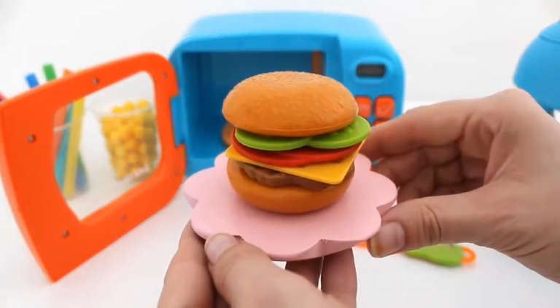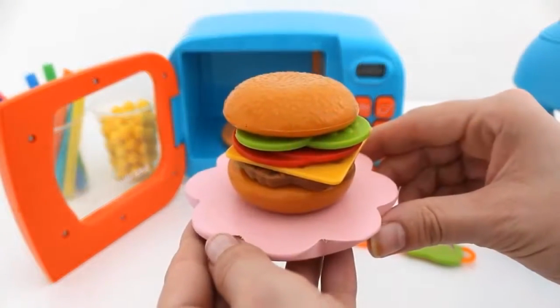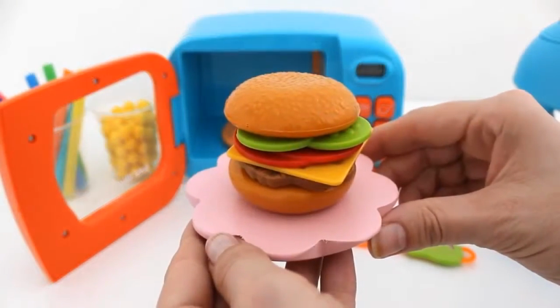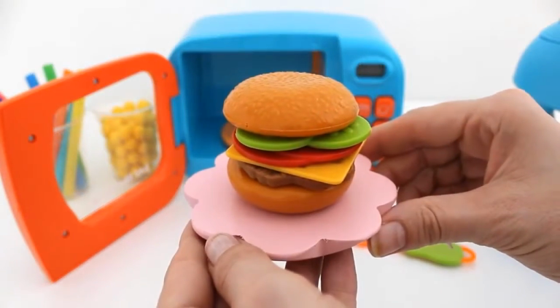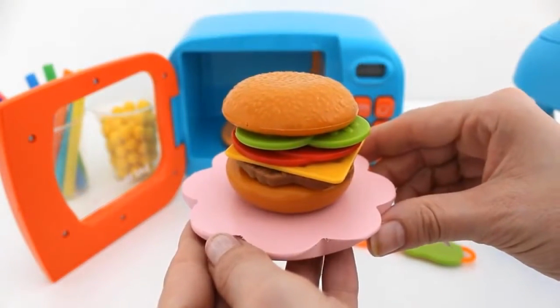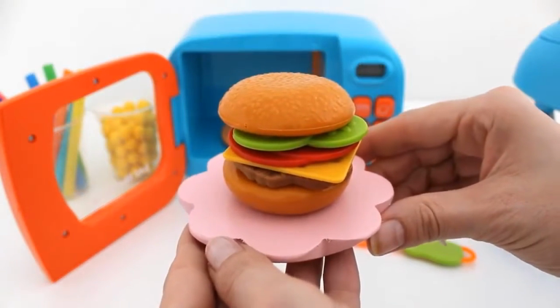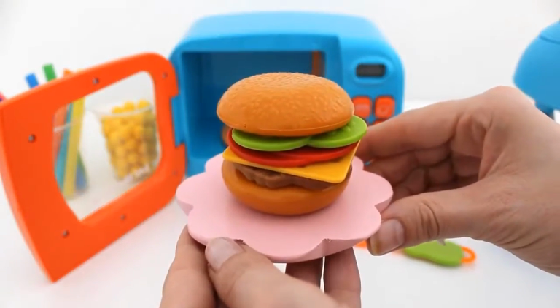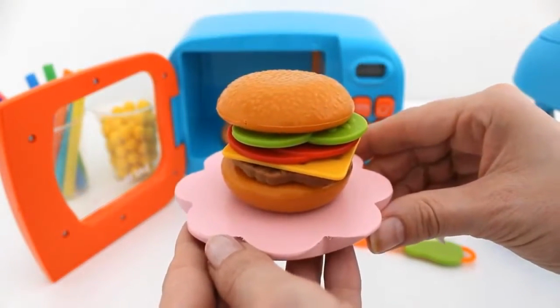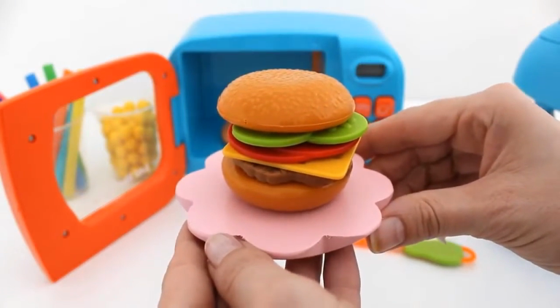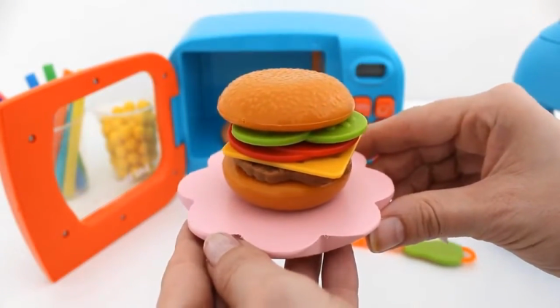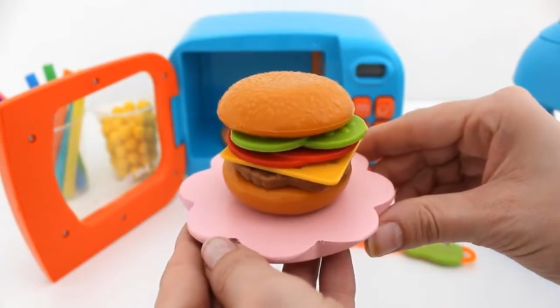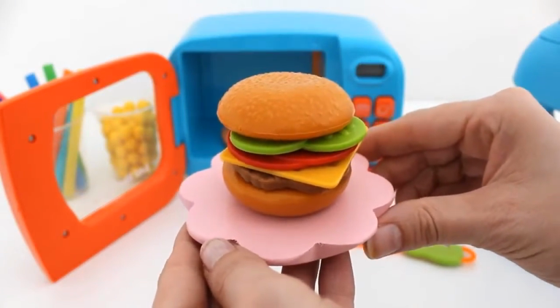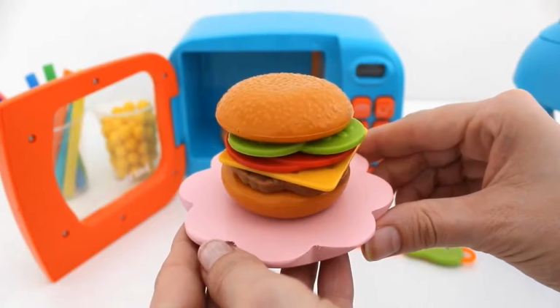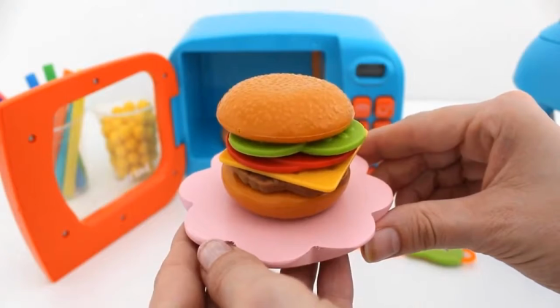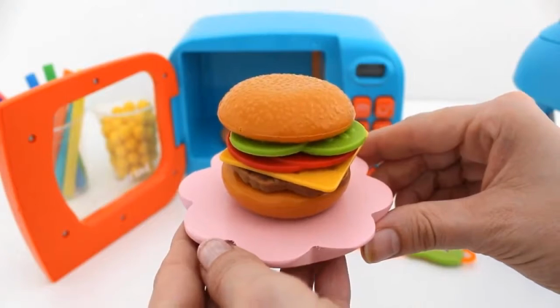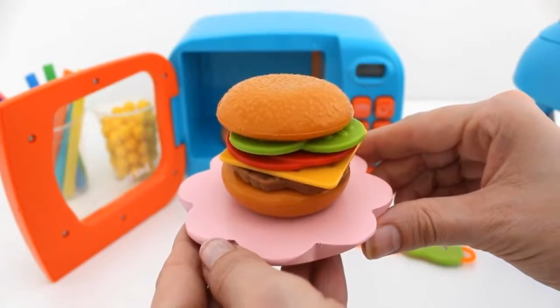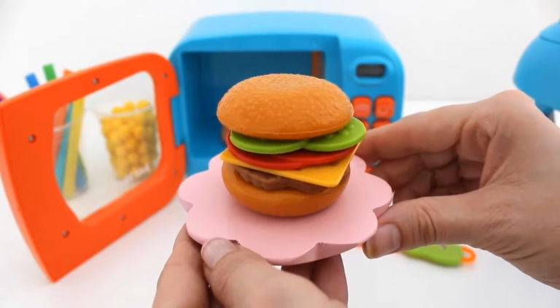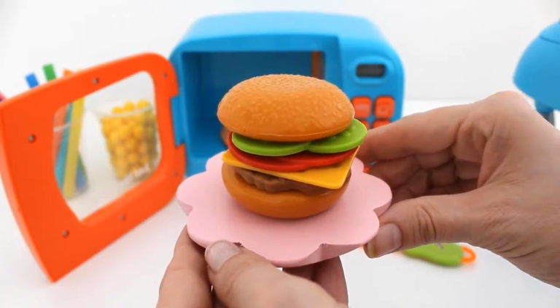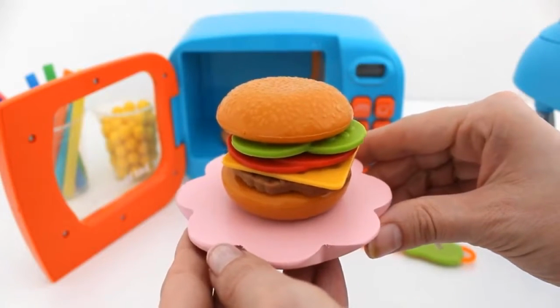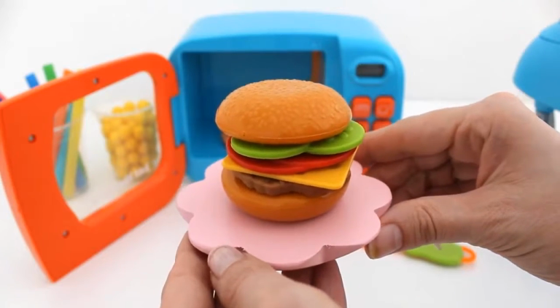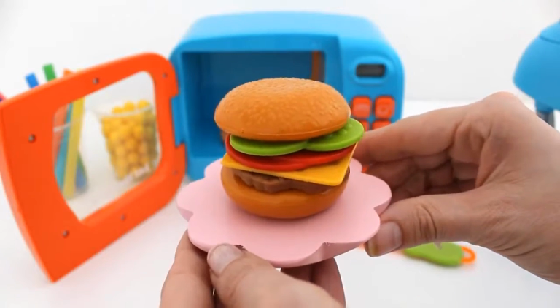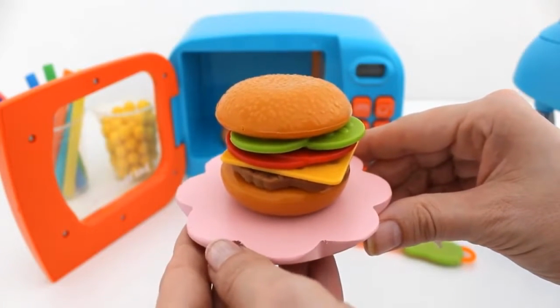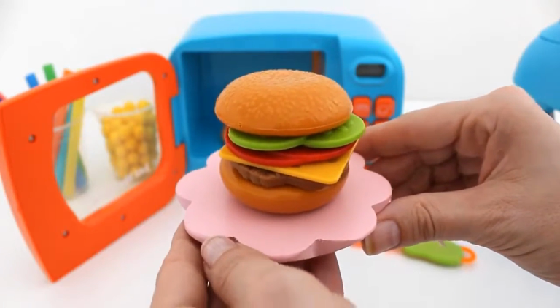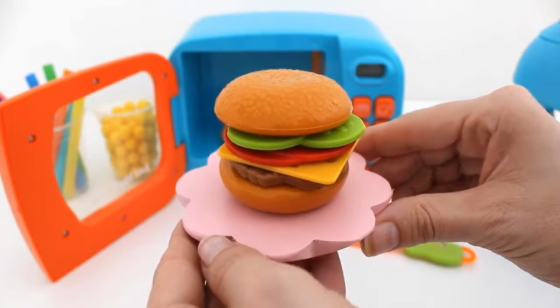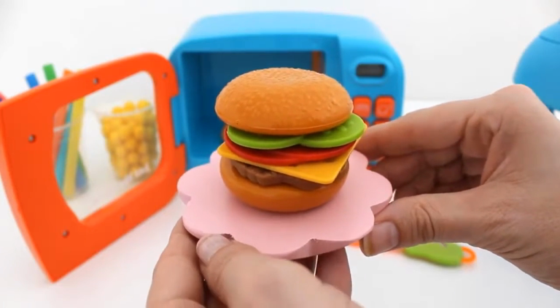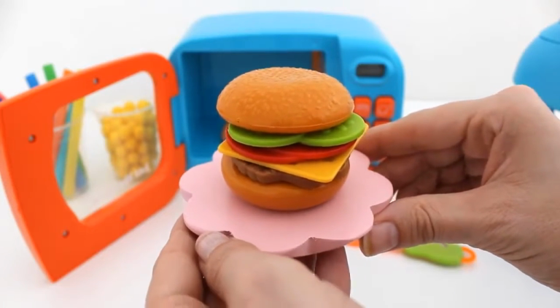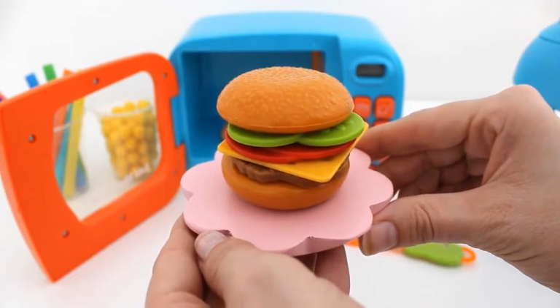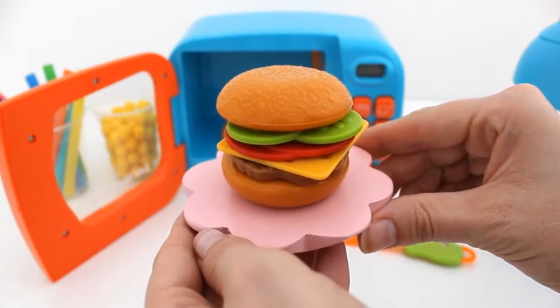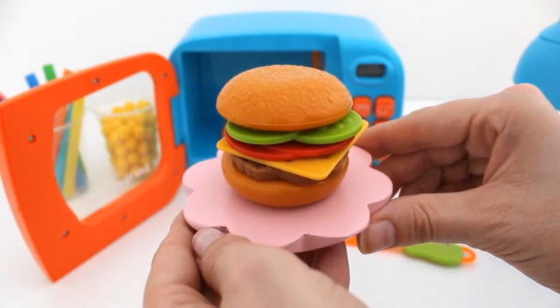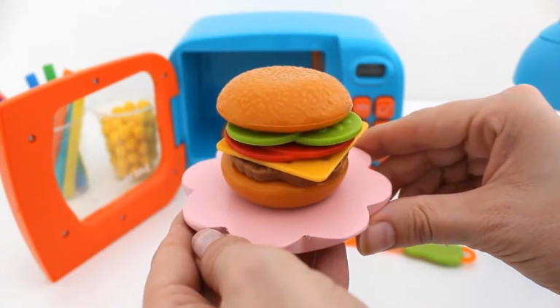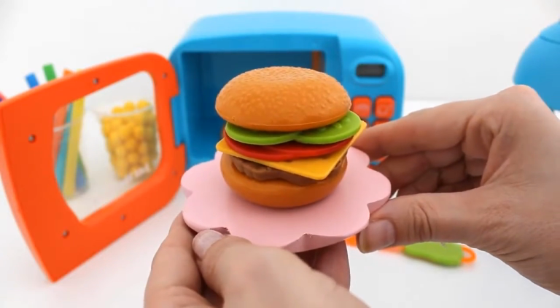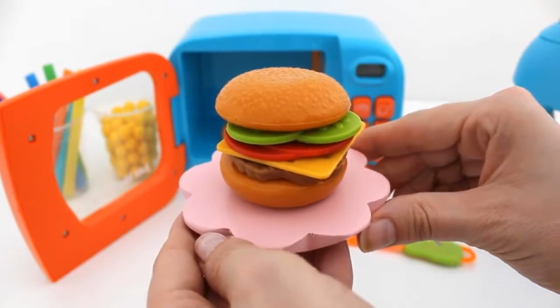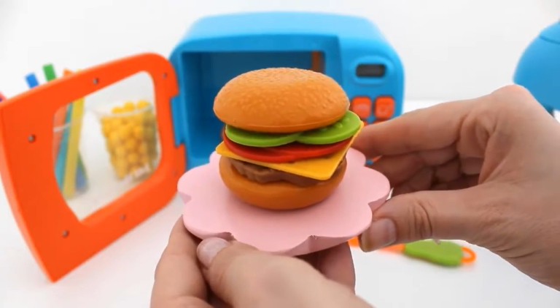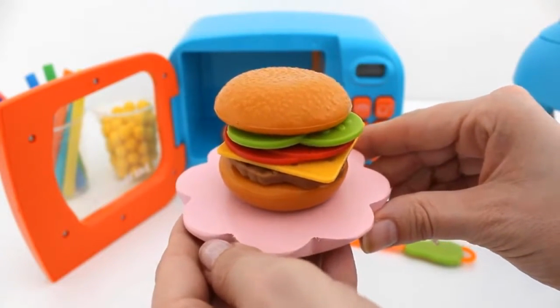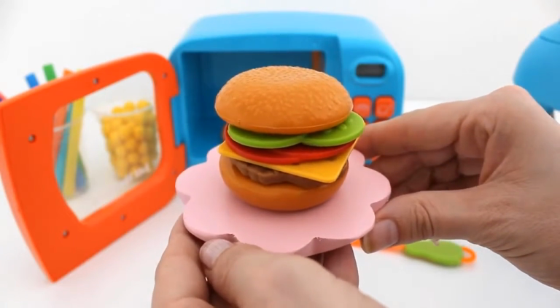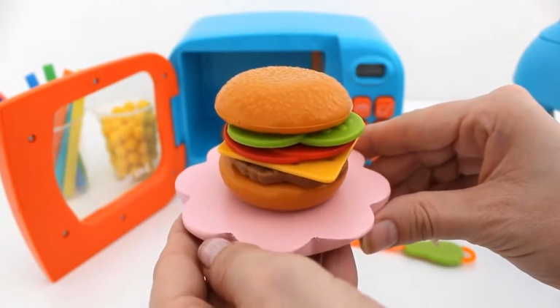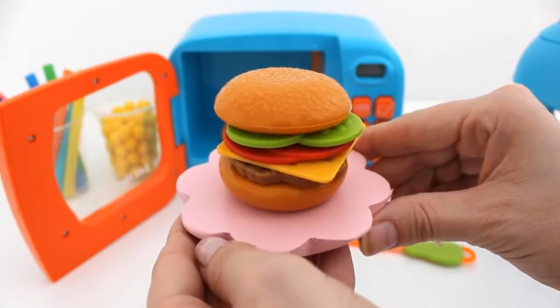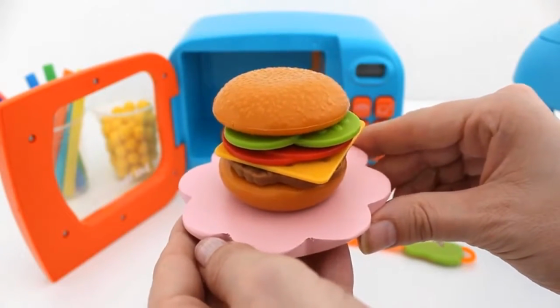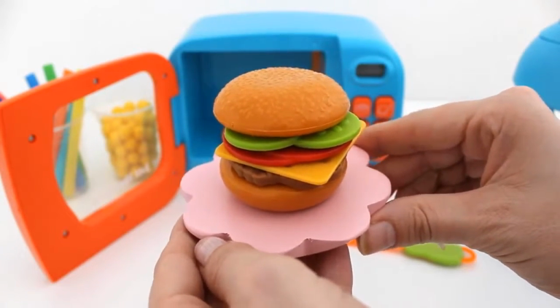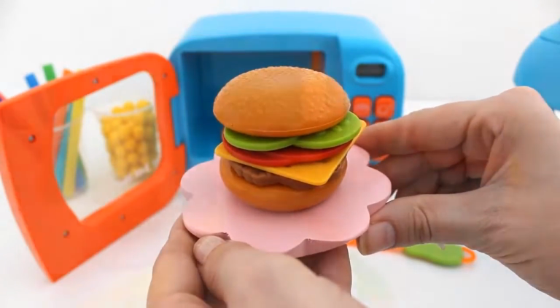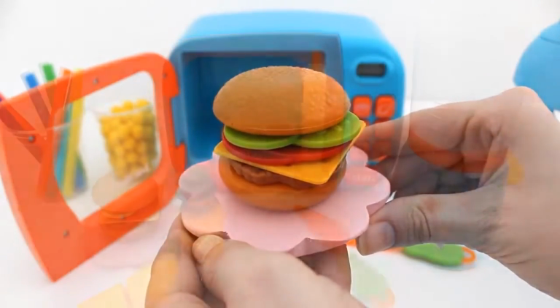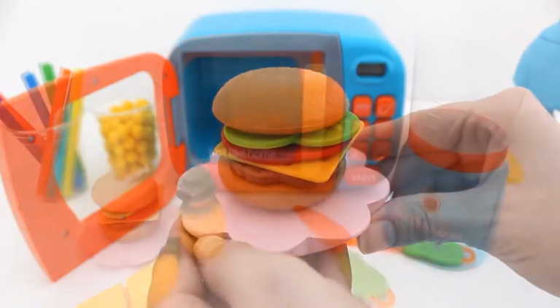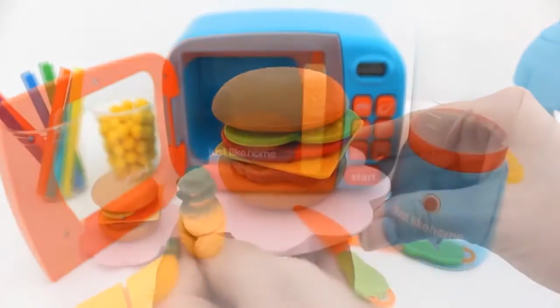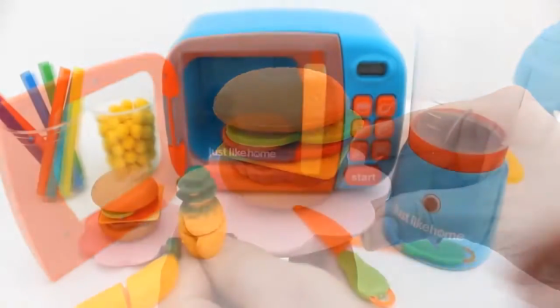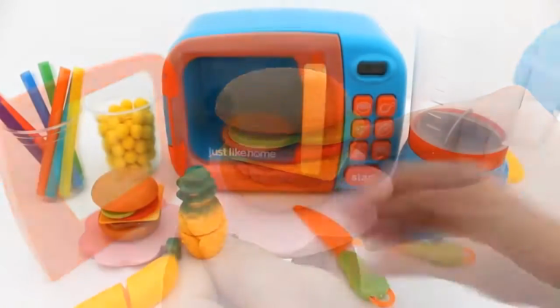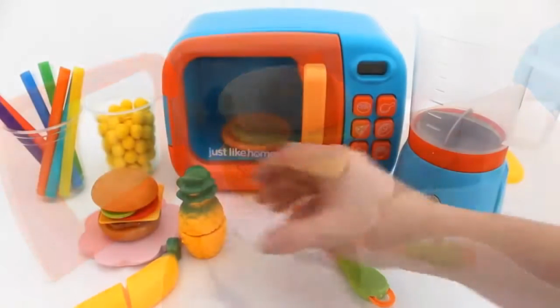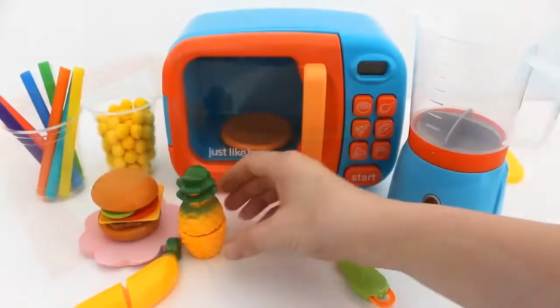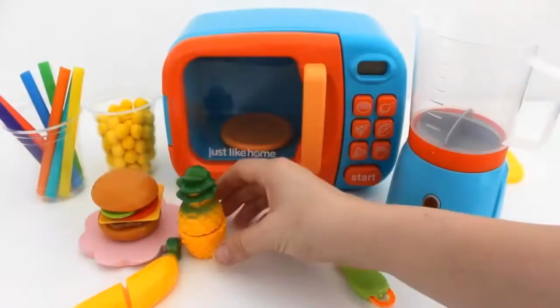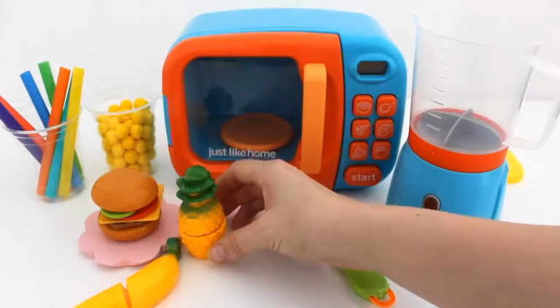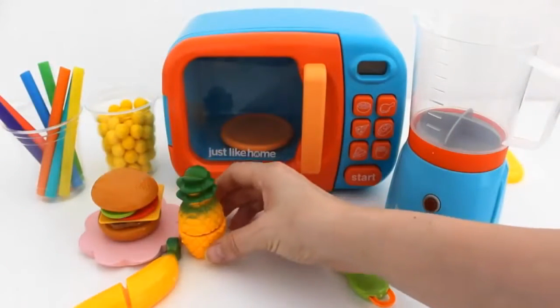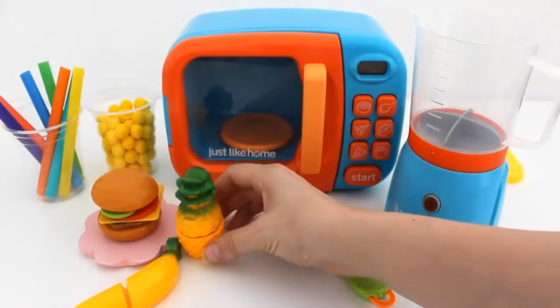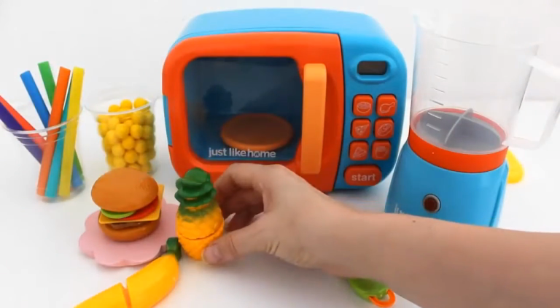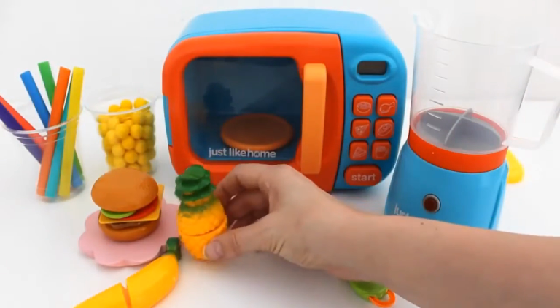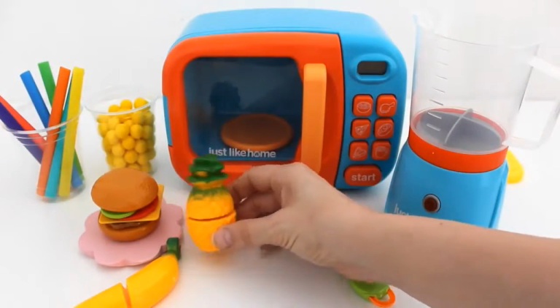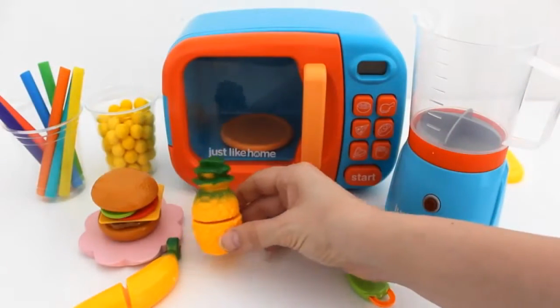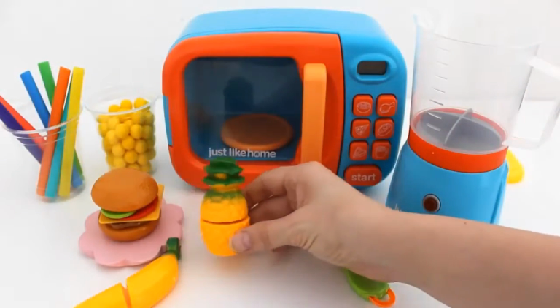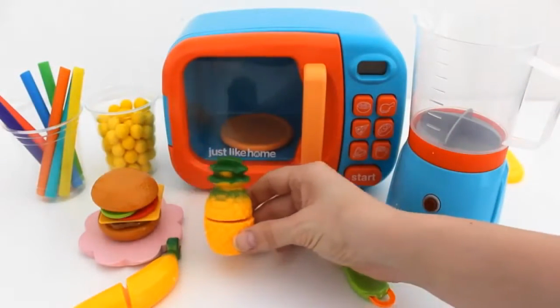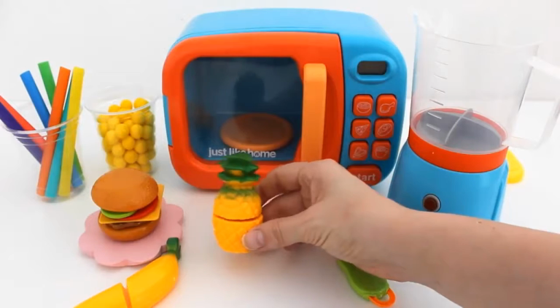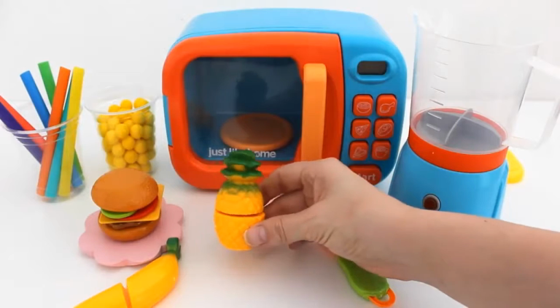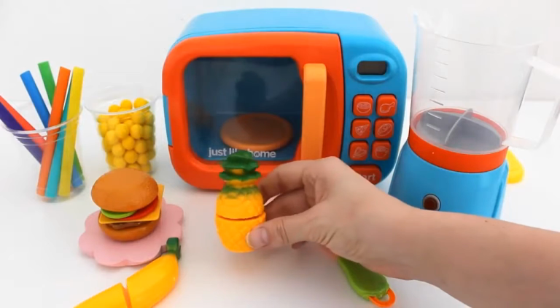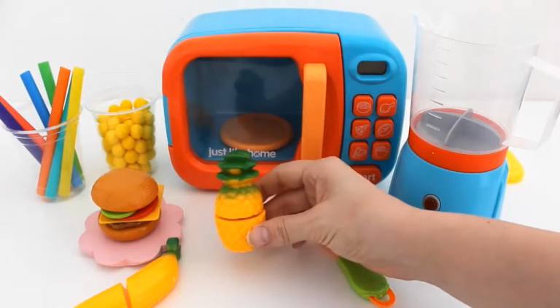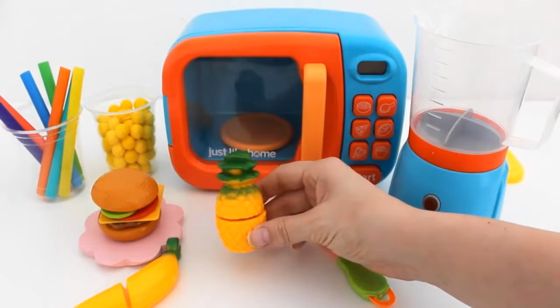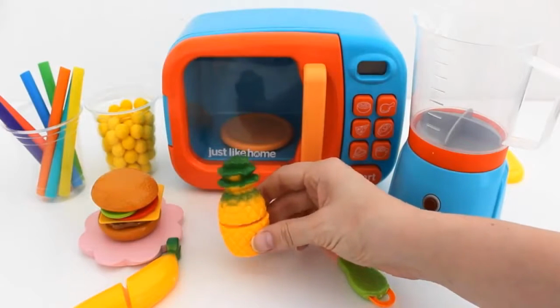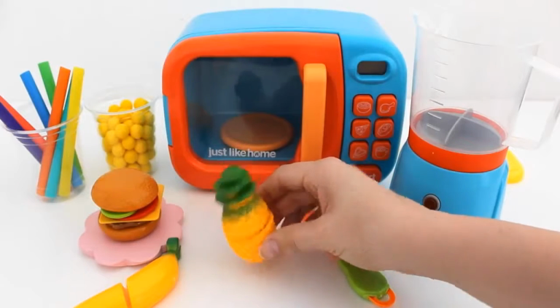One delicious hamburger. Let's make a smoothie to go with our hamburger.